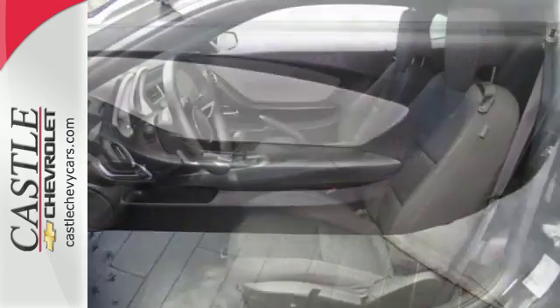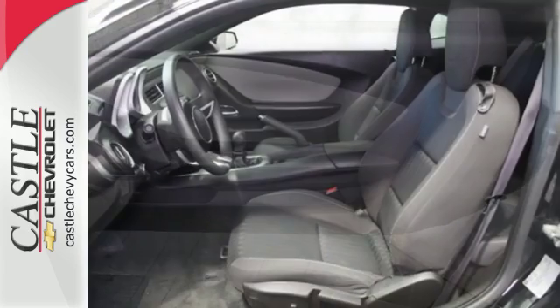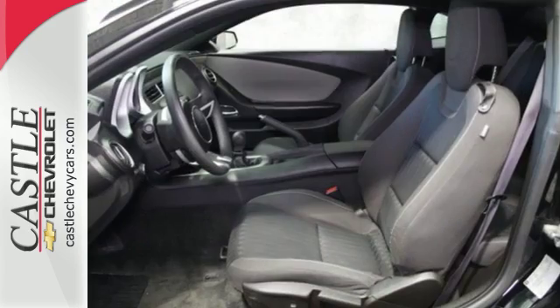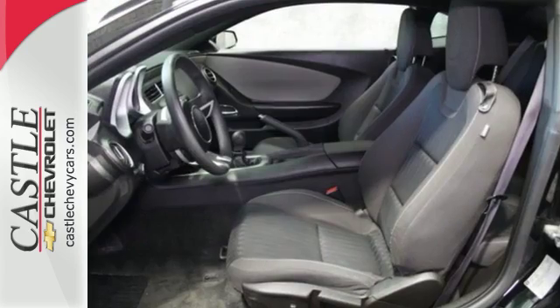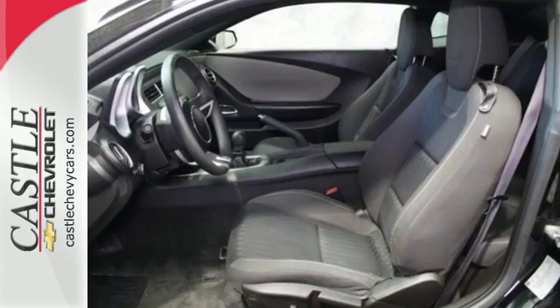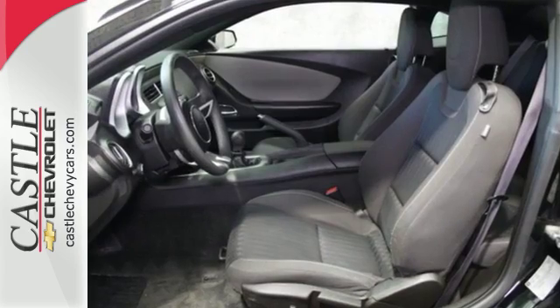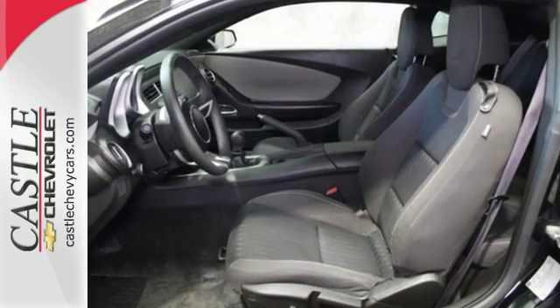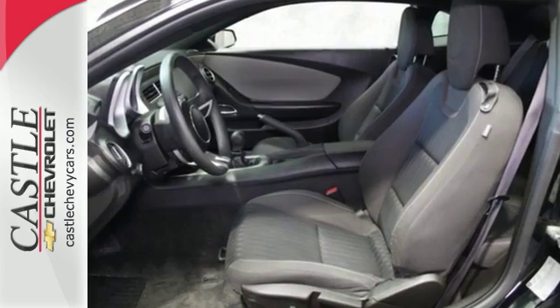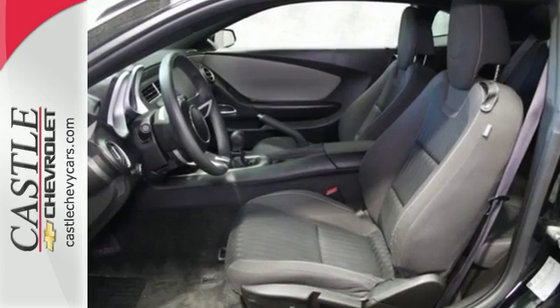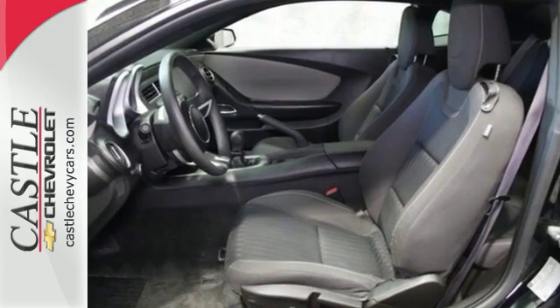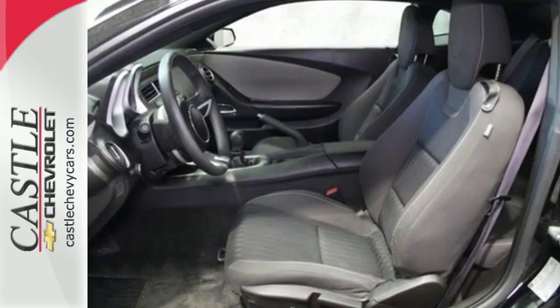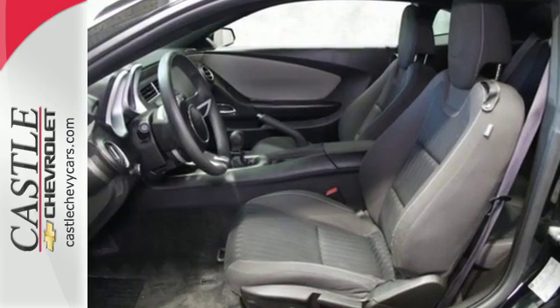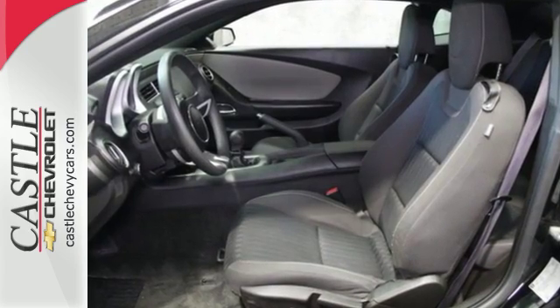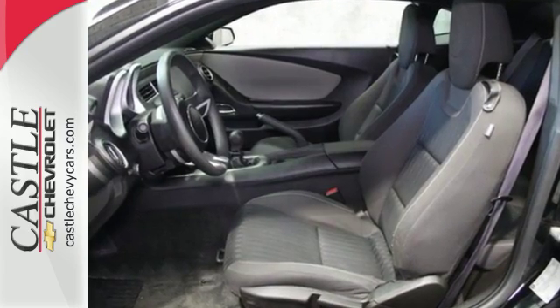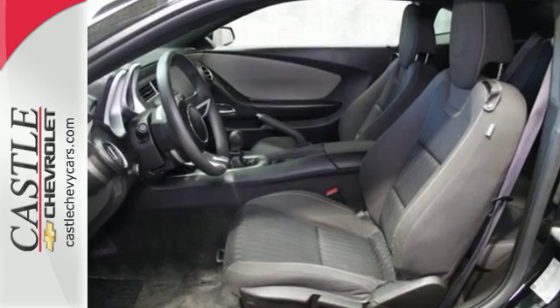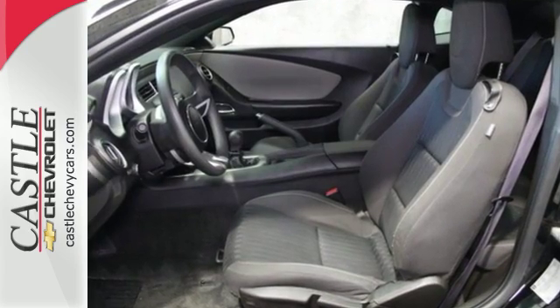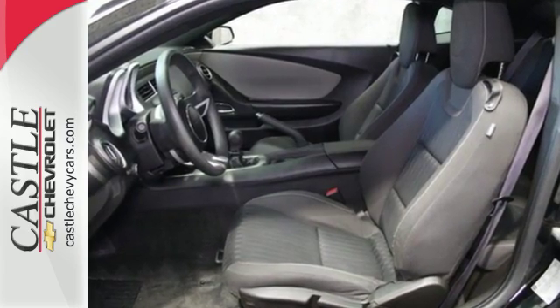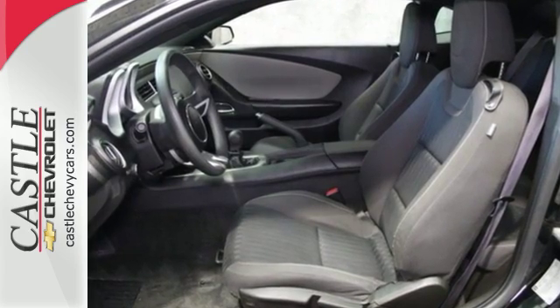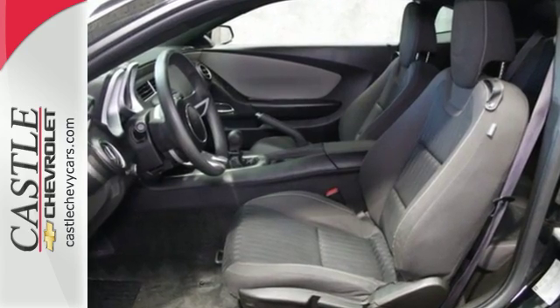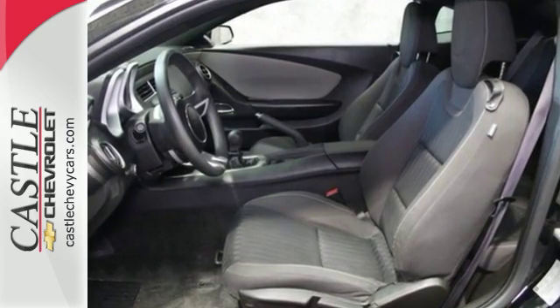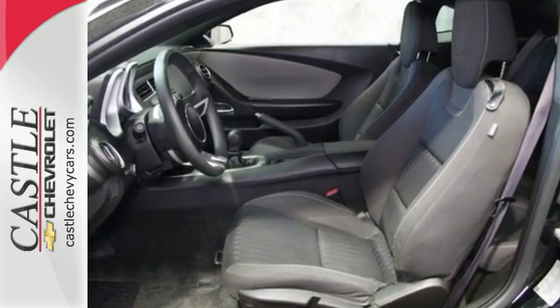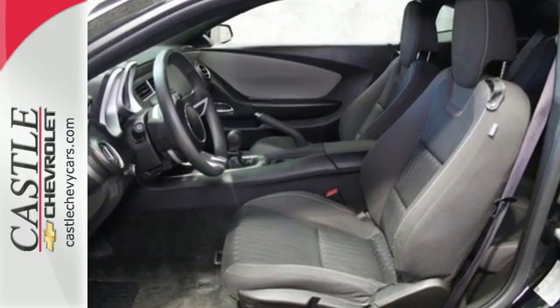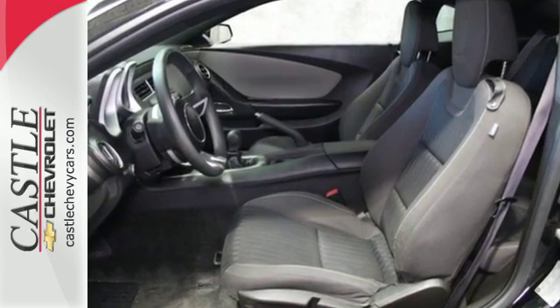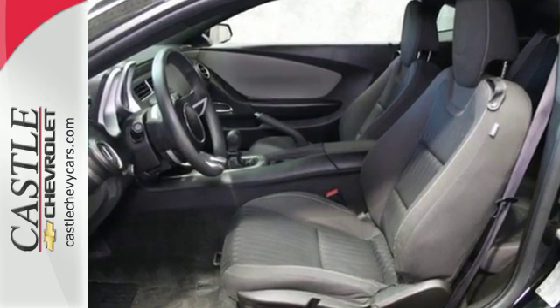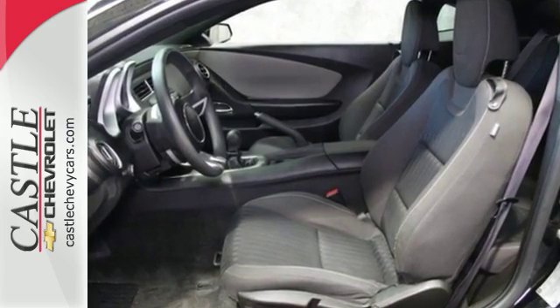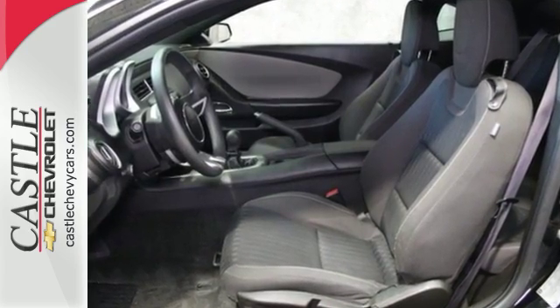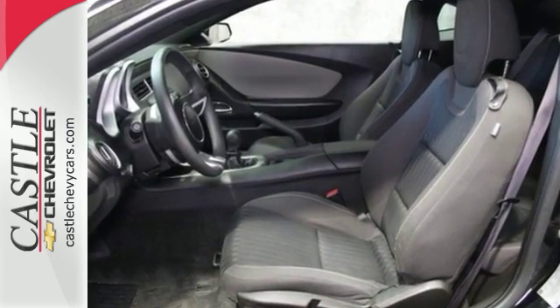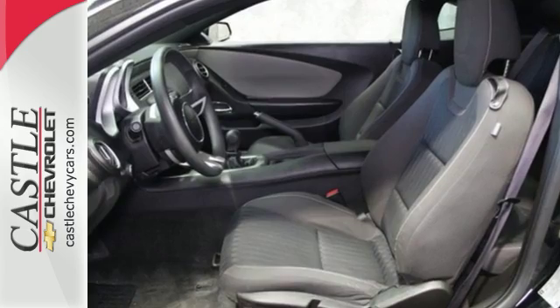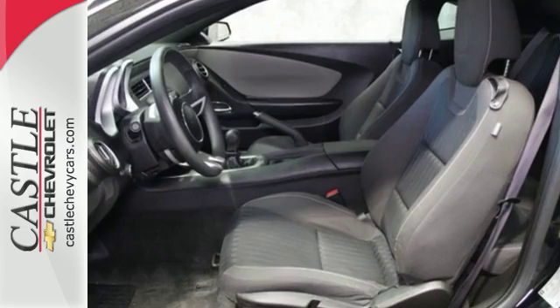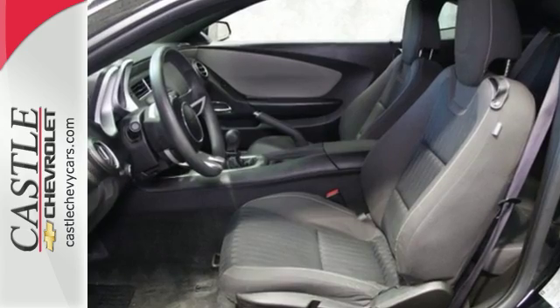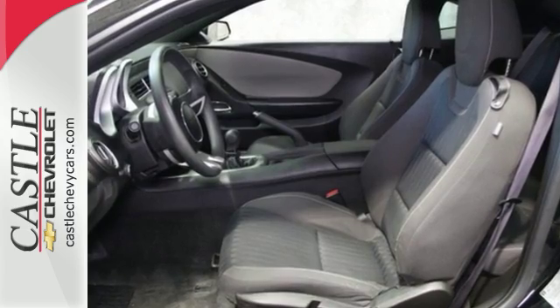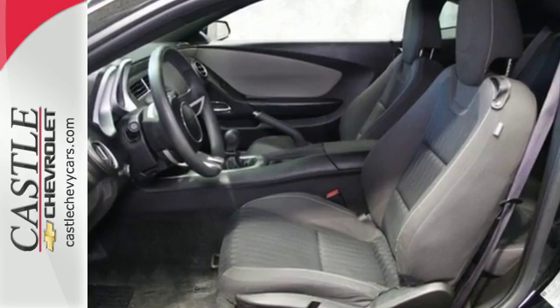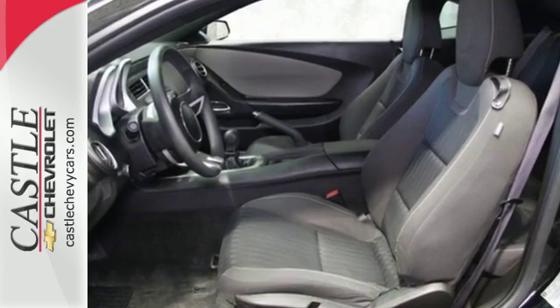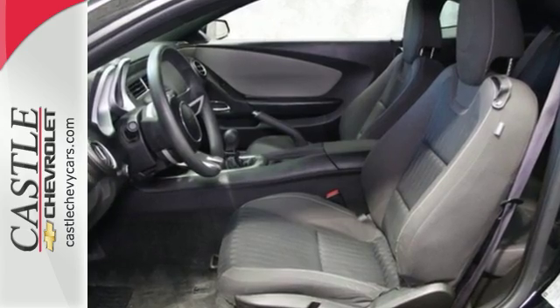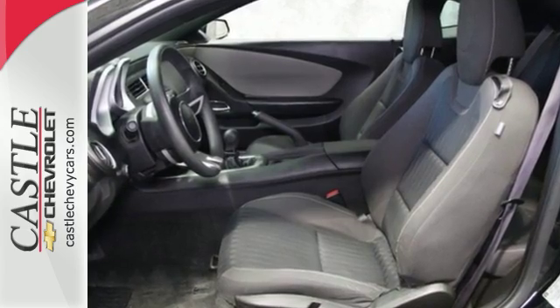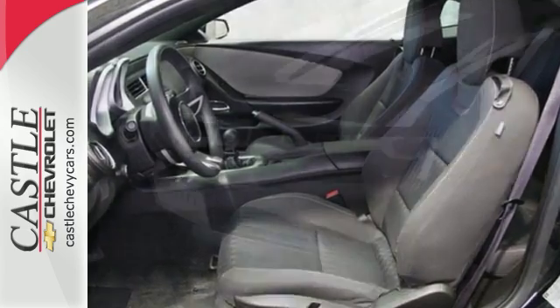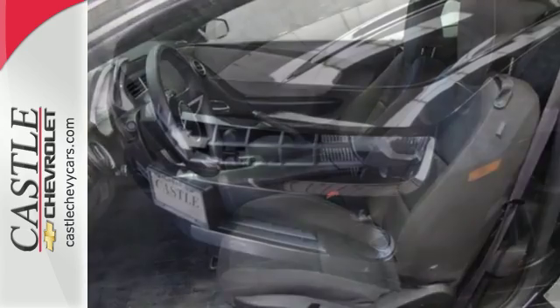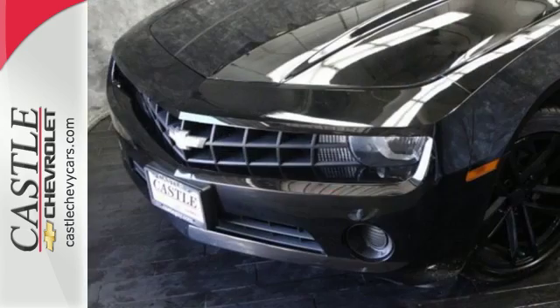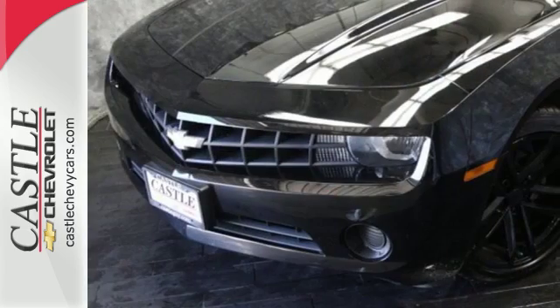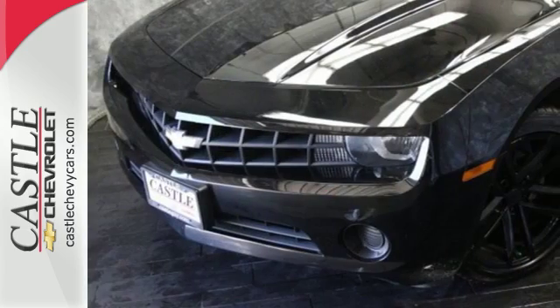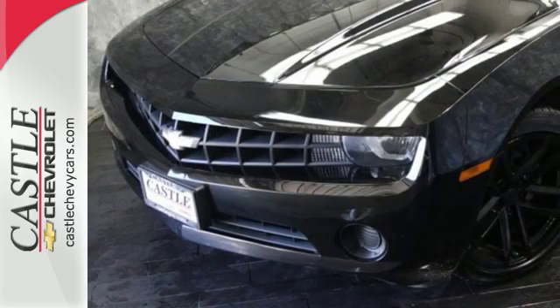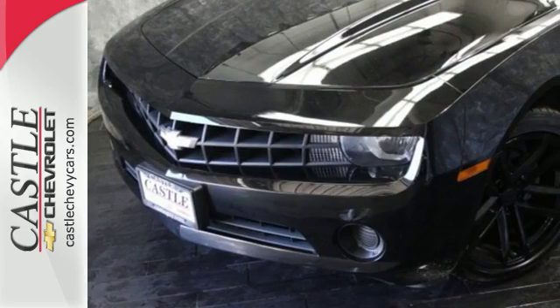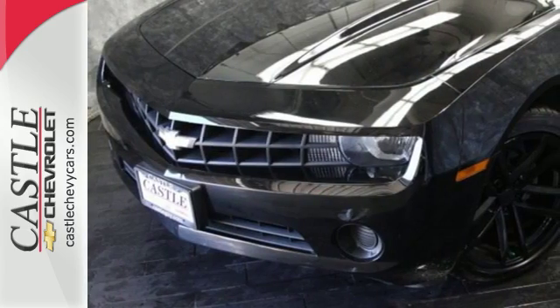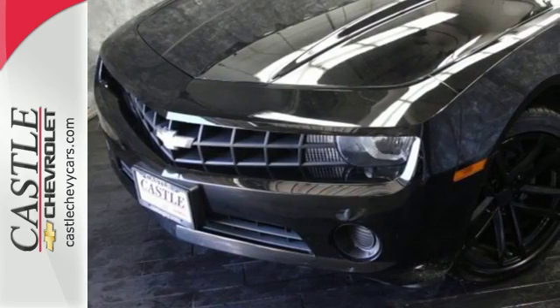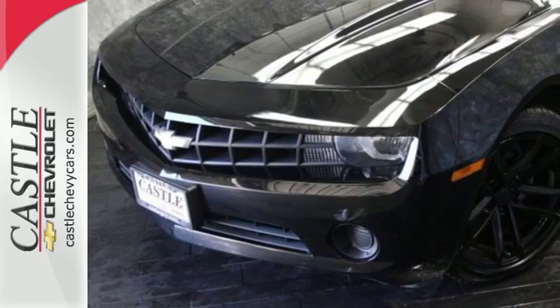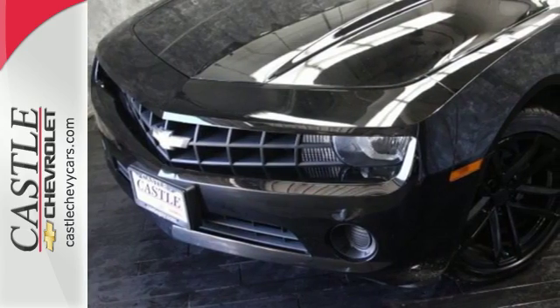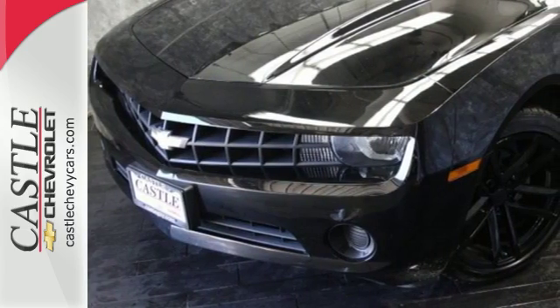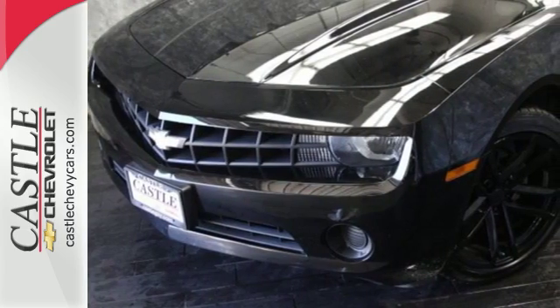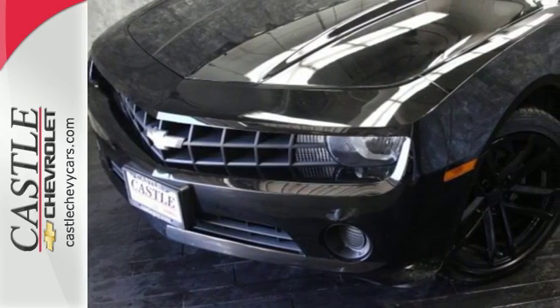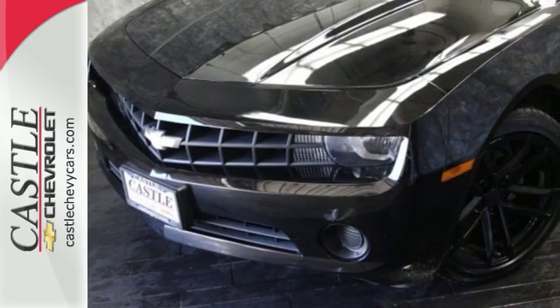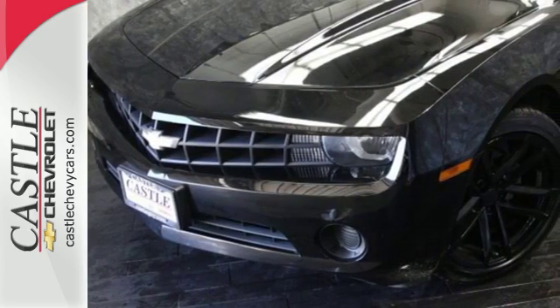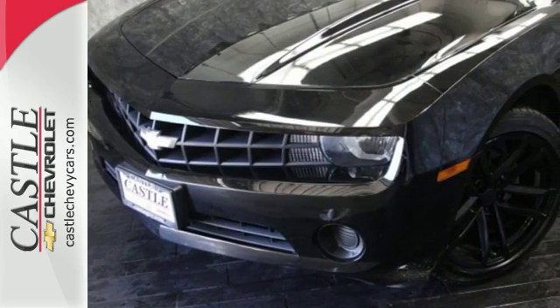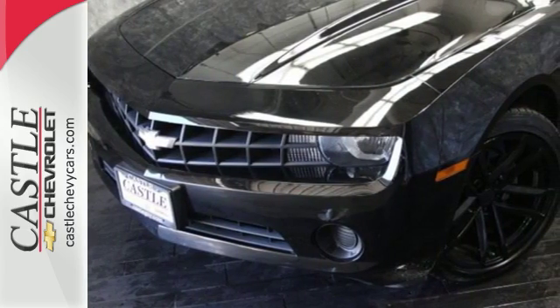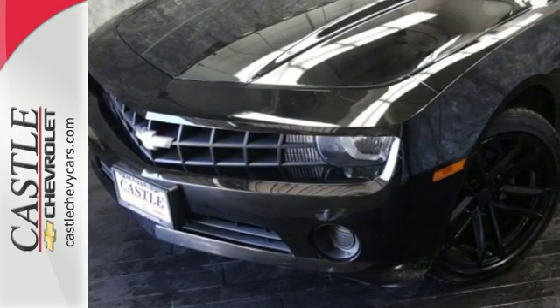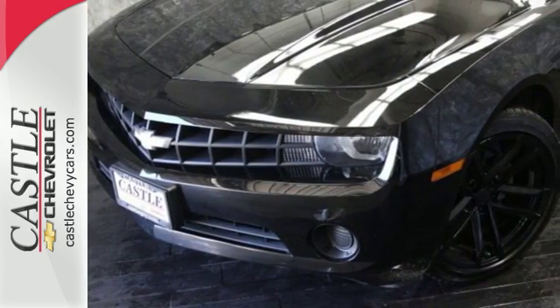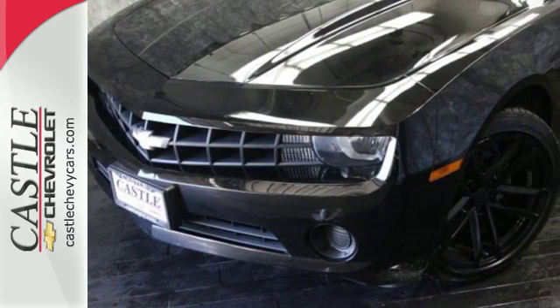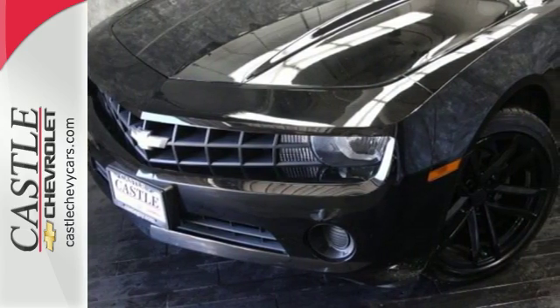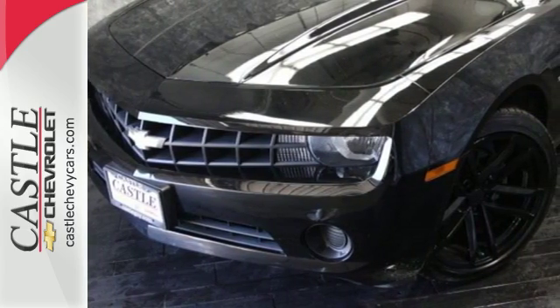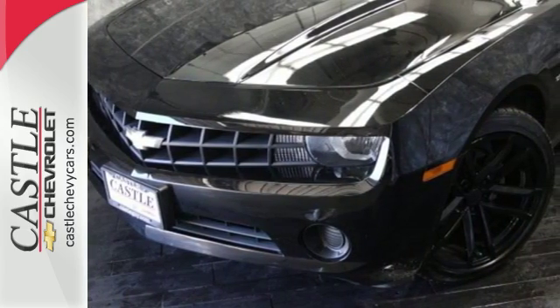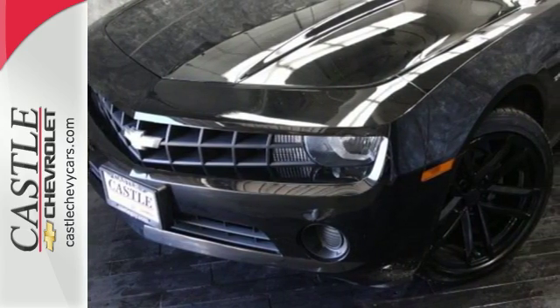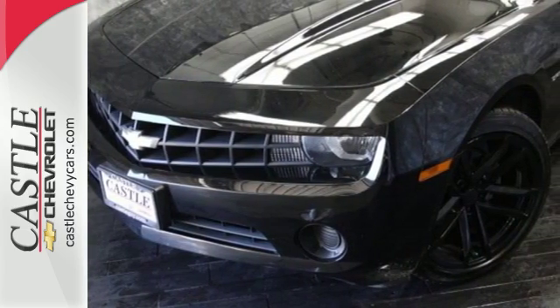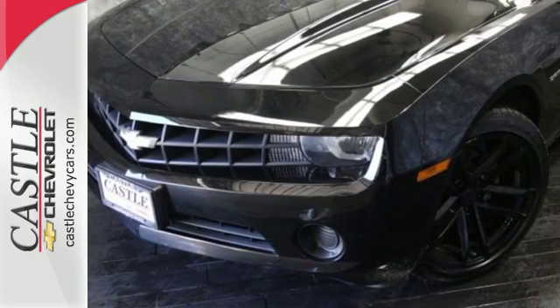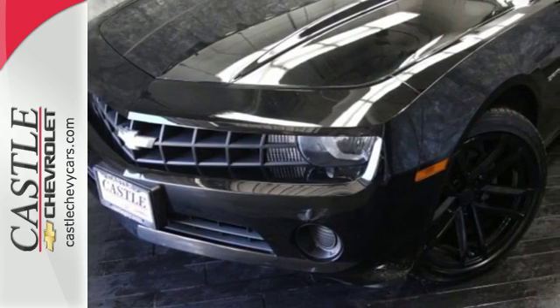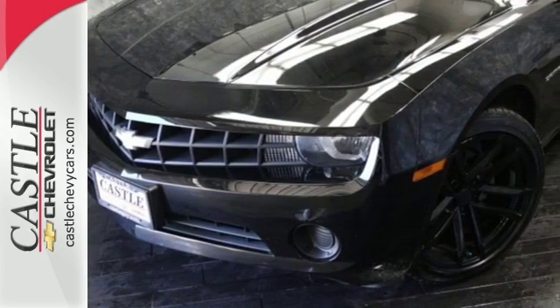With its nostalgic styling, incredible performance, and amazing handling, the Camaro defies any comers in its class.